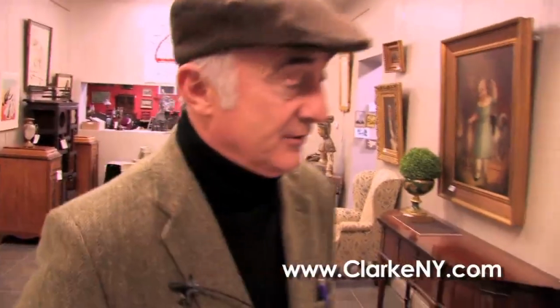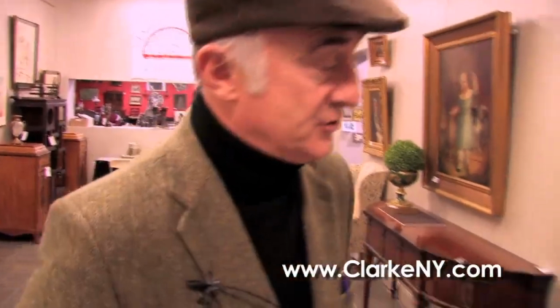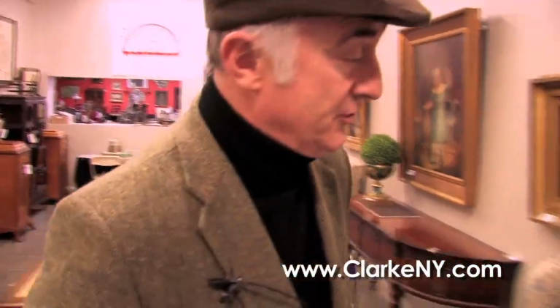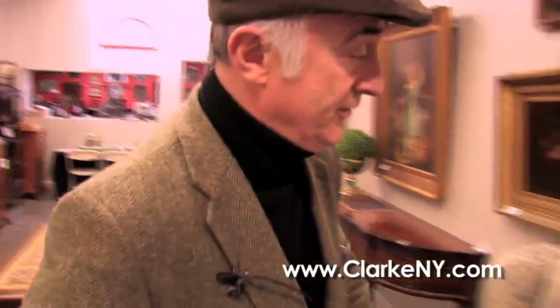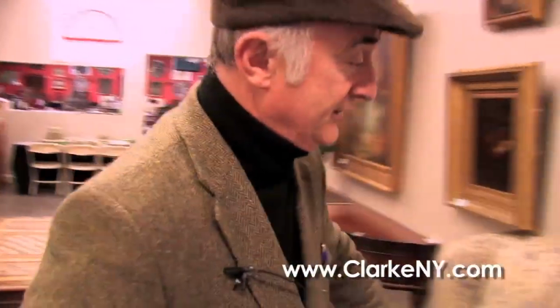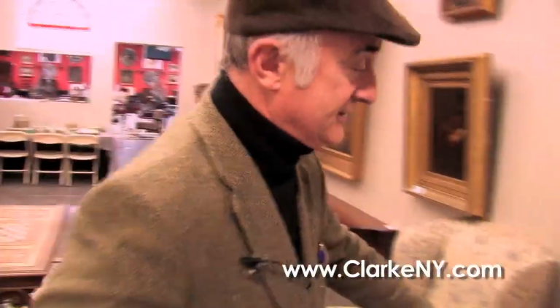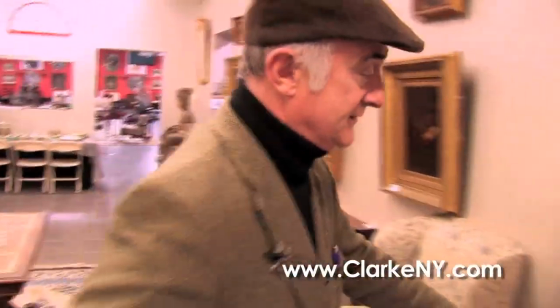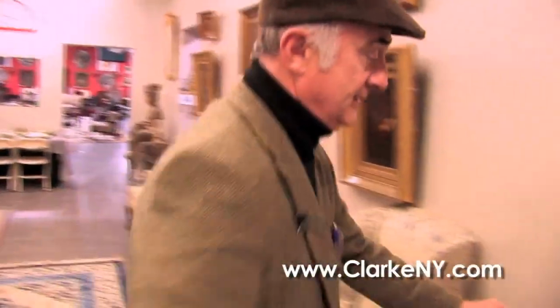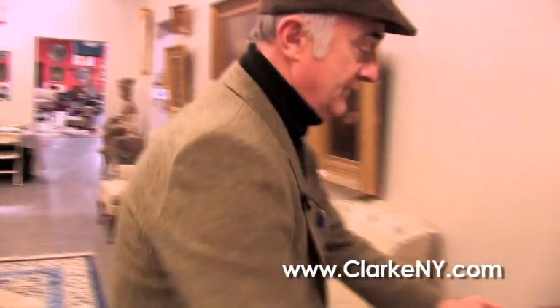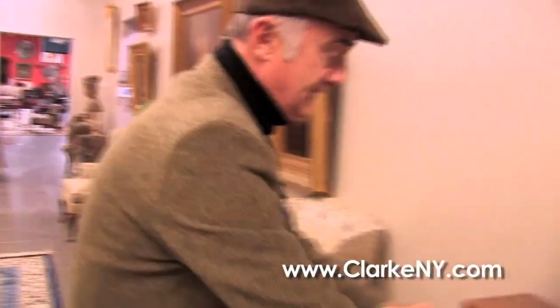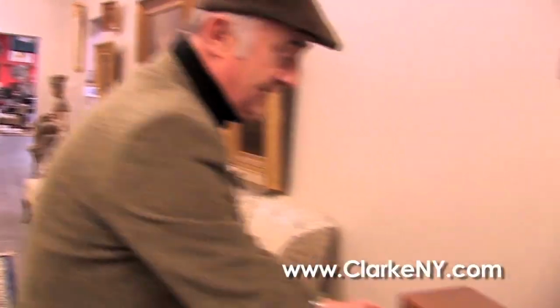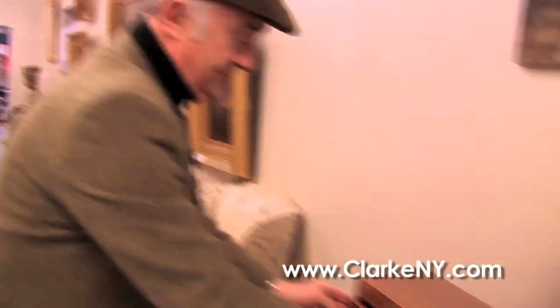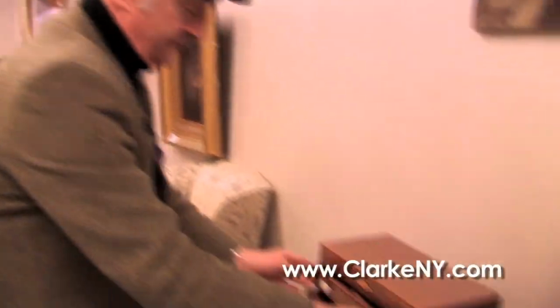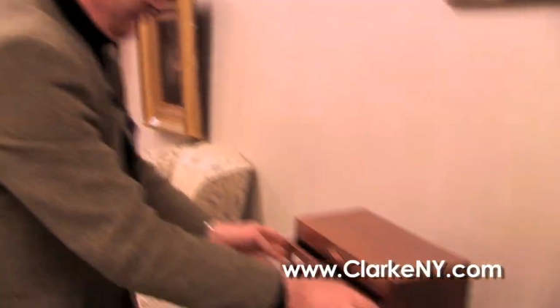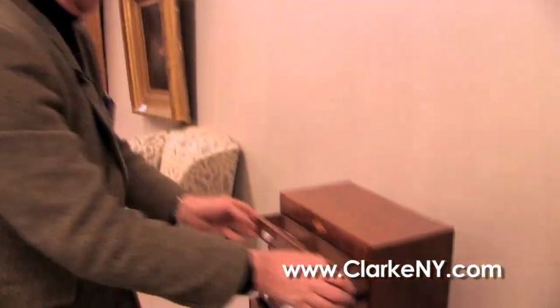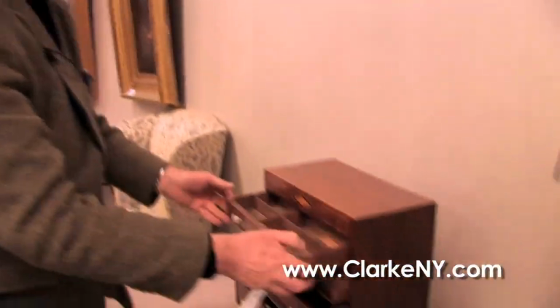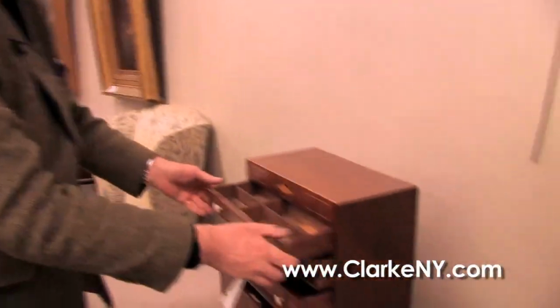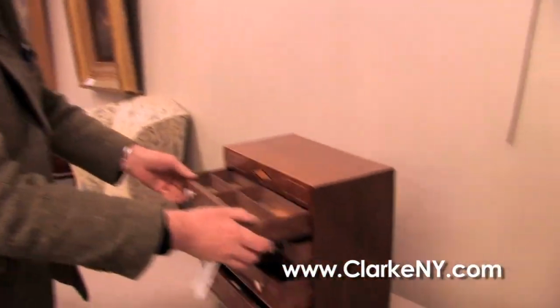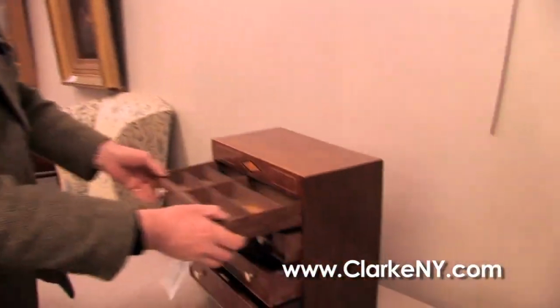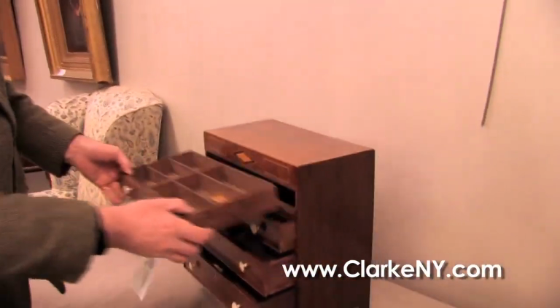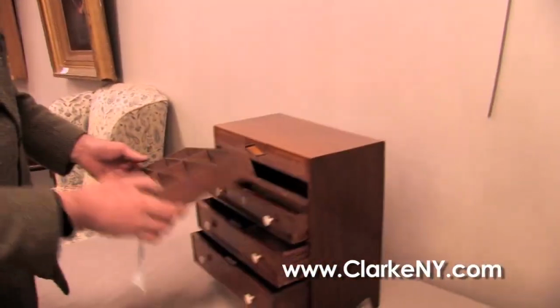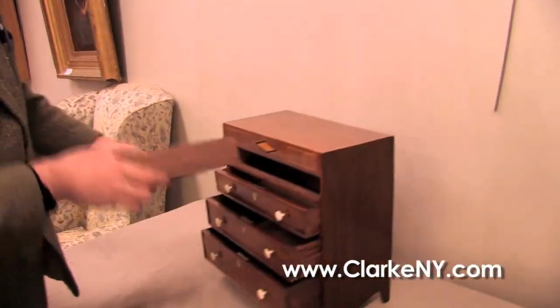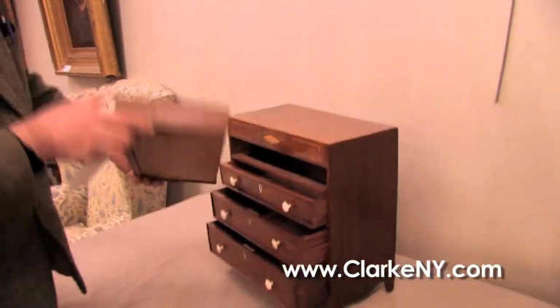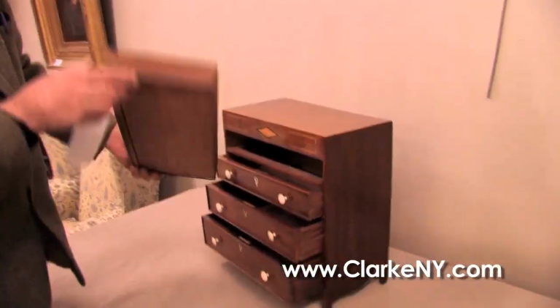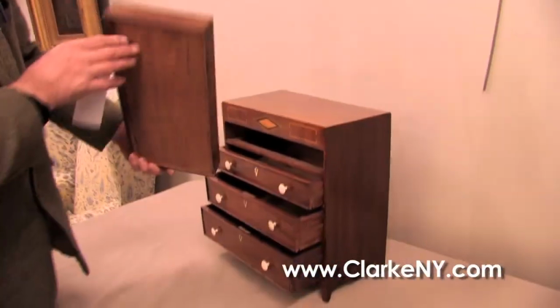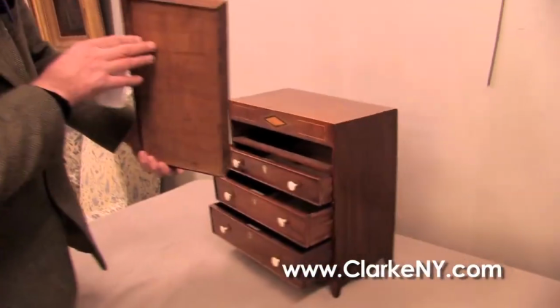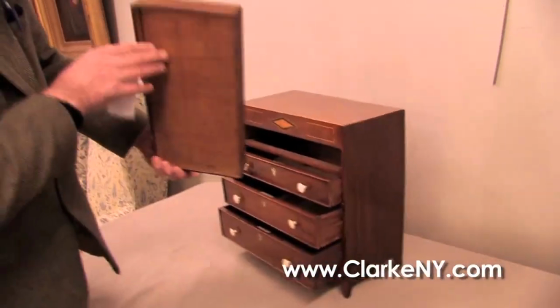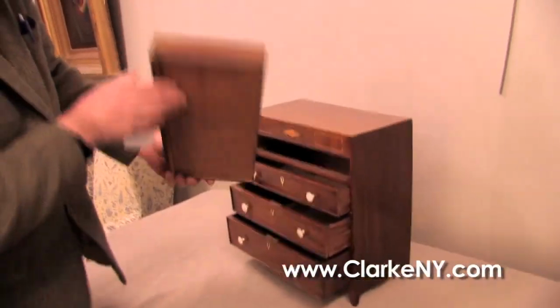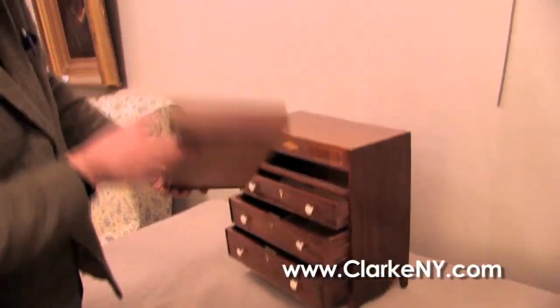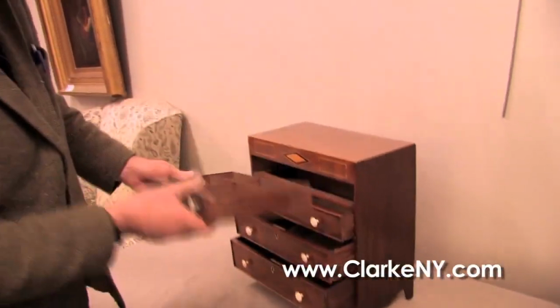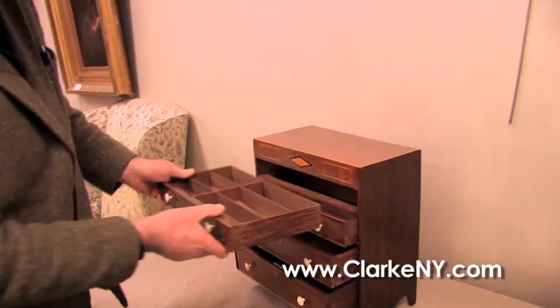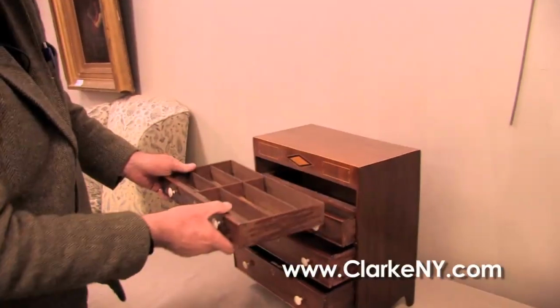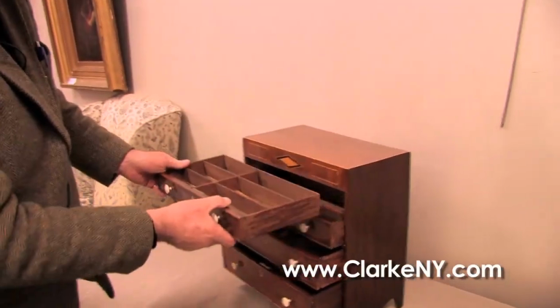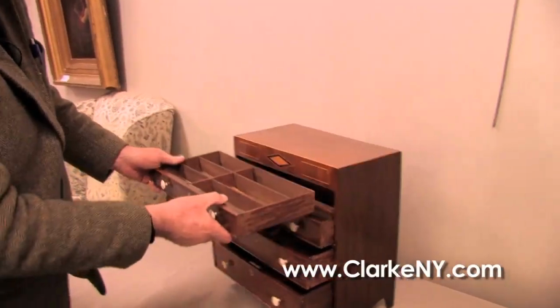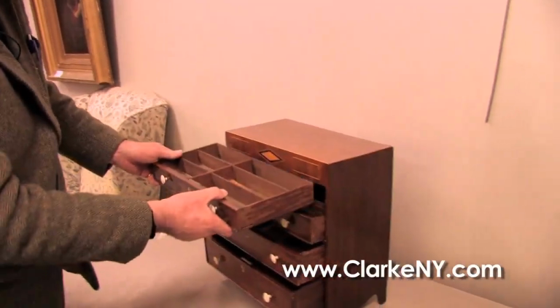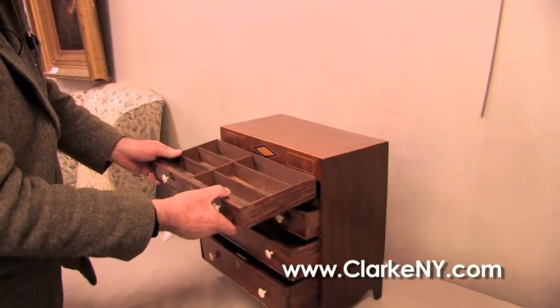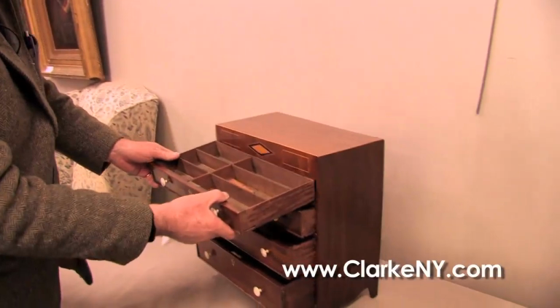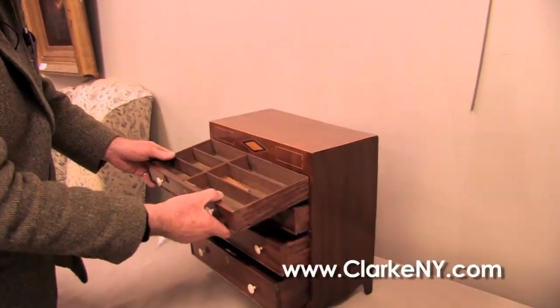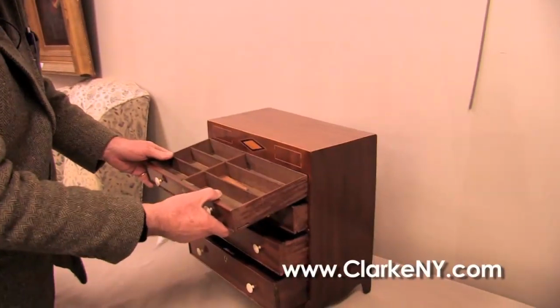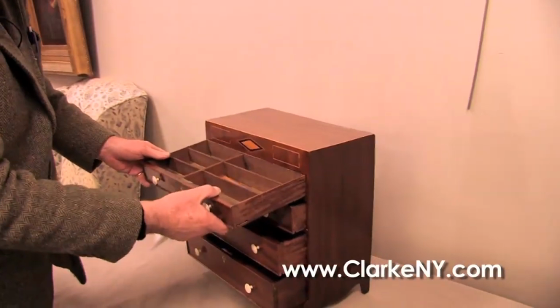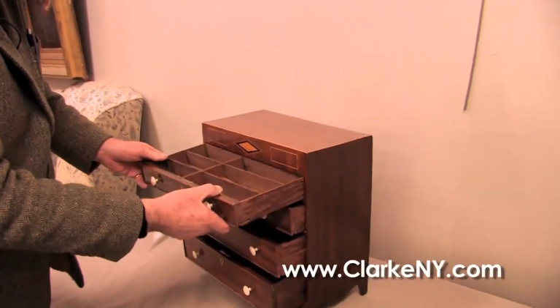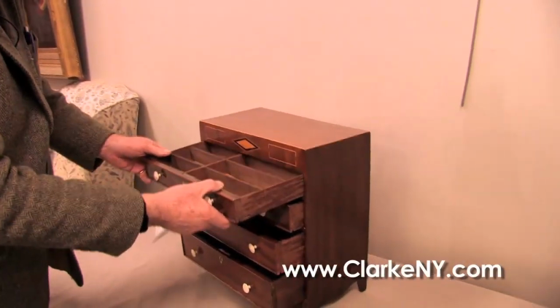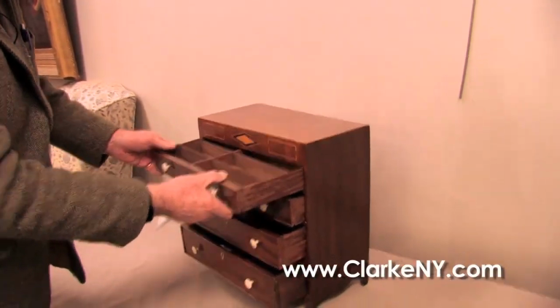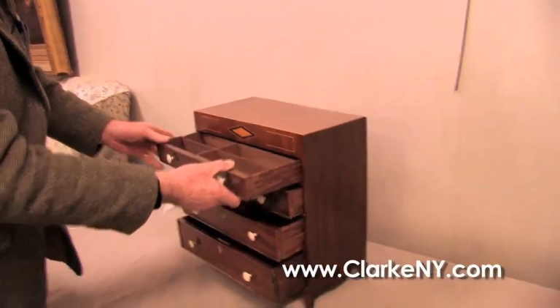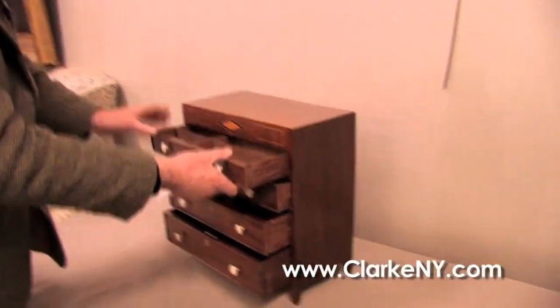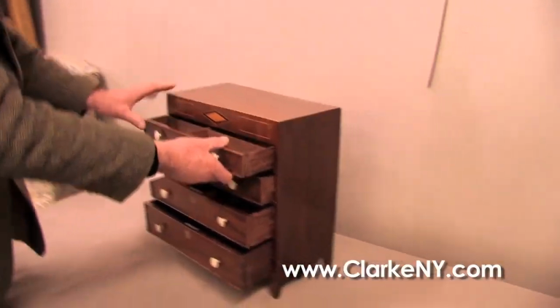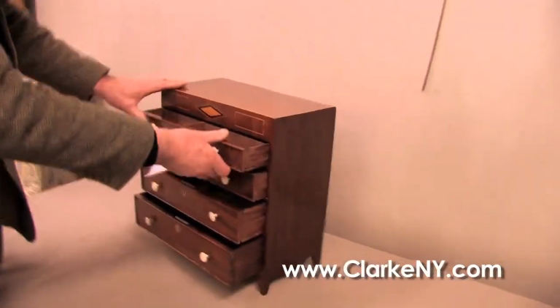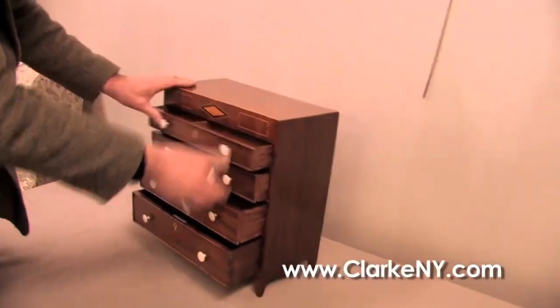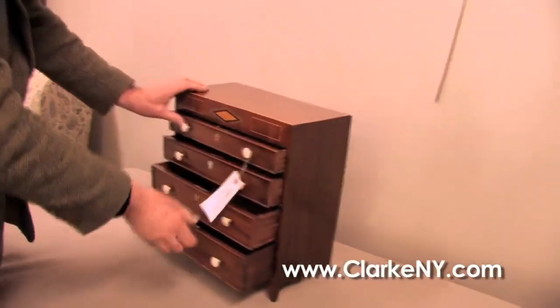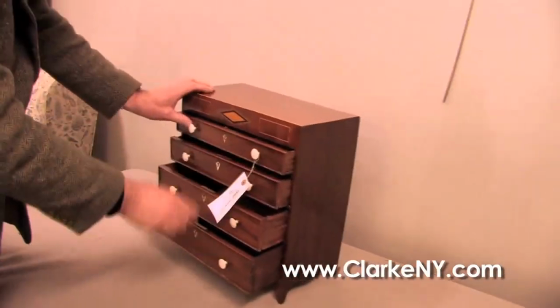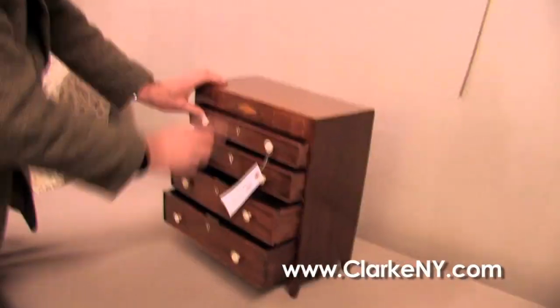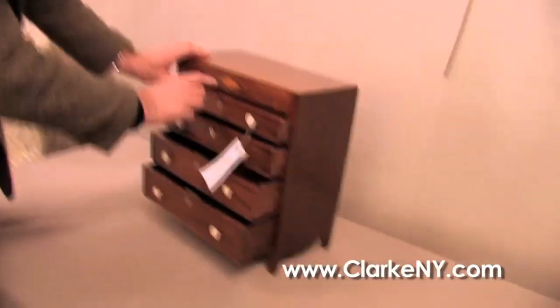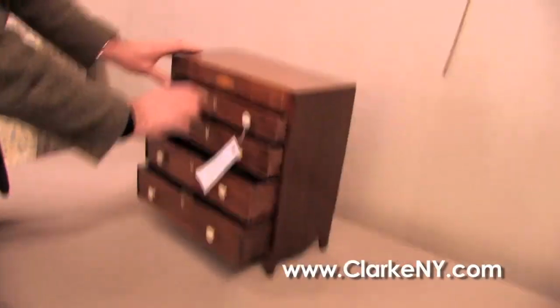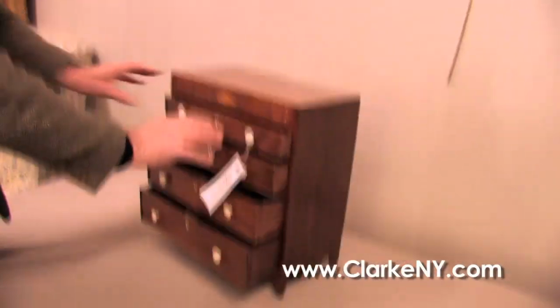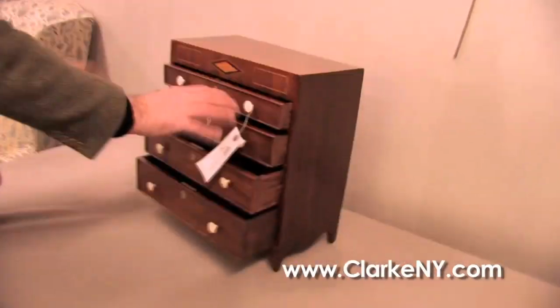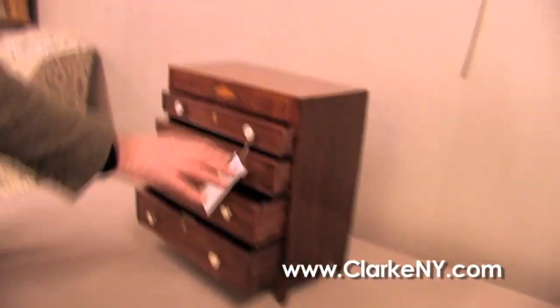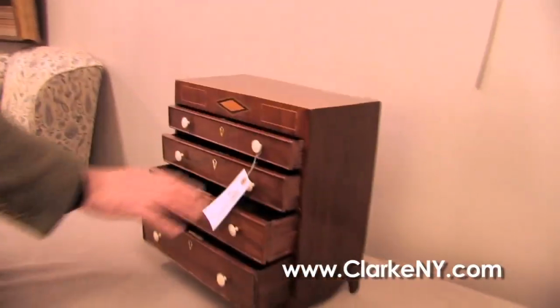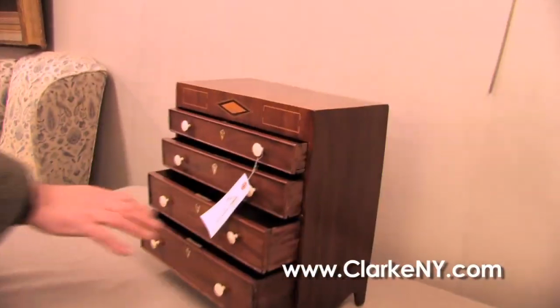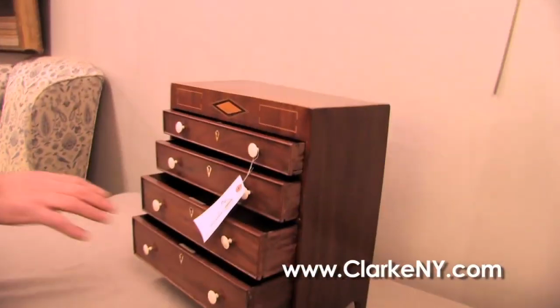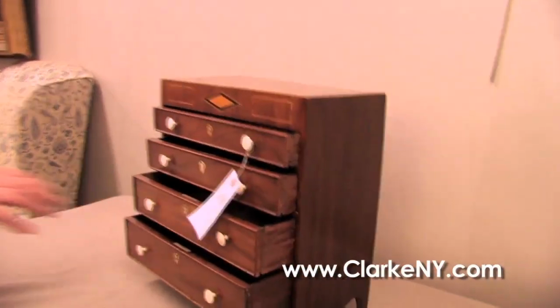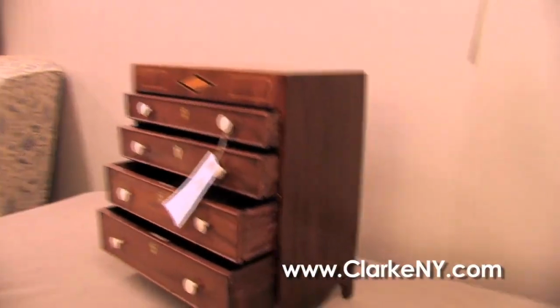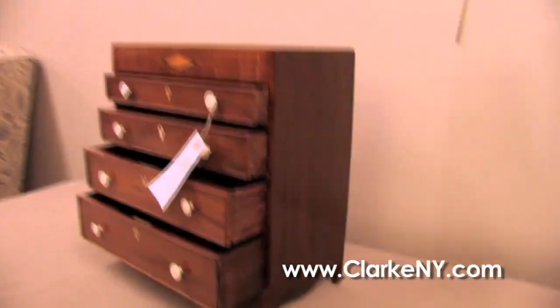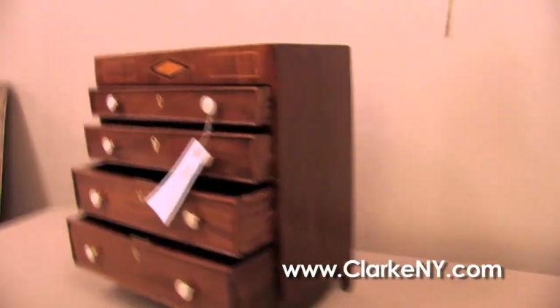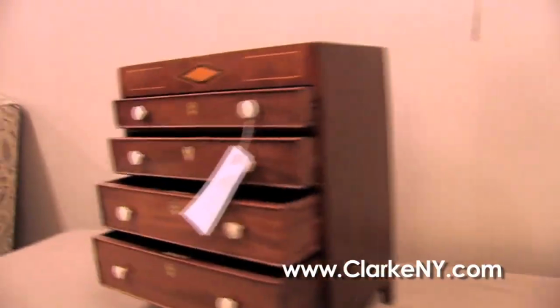I'm going to show you this beautiful little 19th century inlaid miniature cabinet, nice with the ivory inlay.